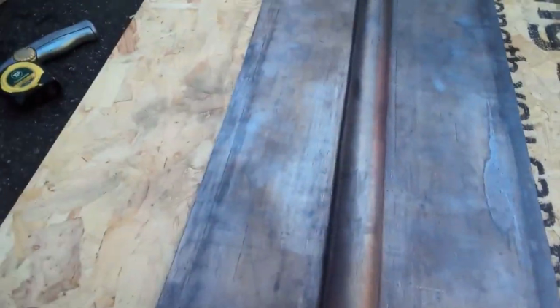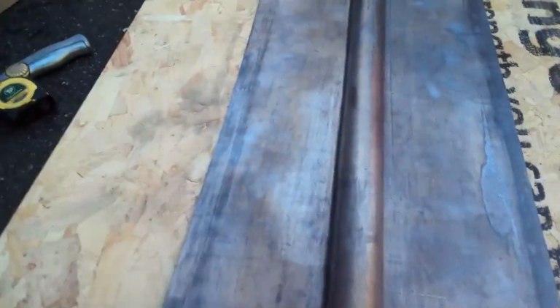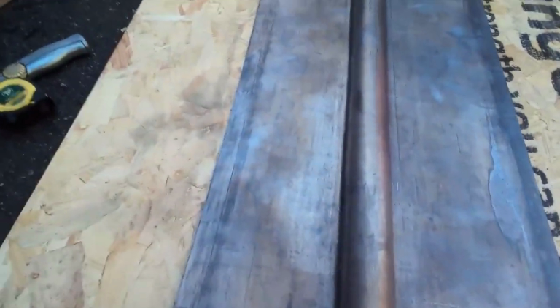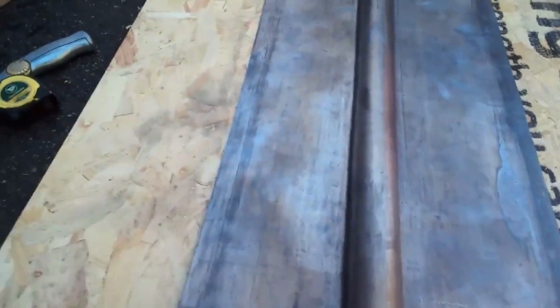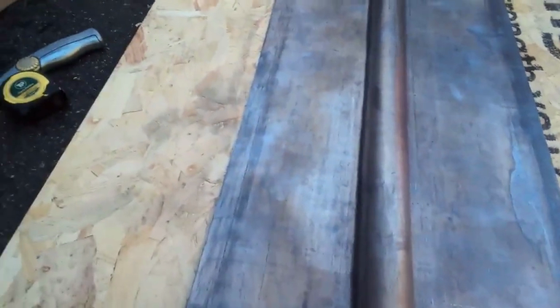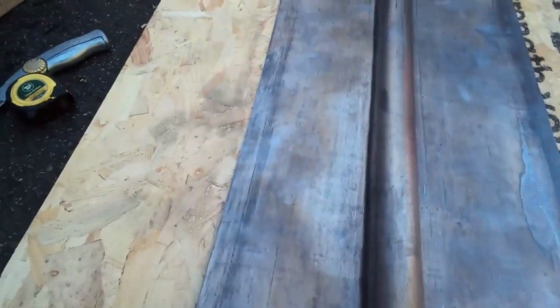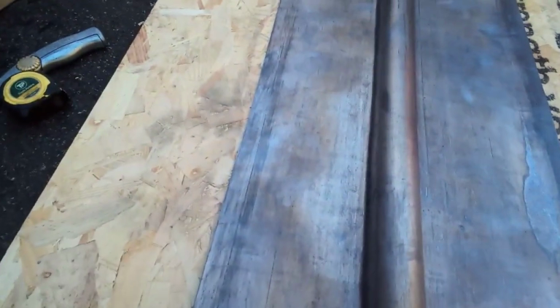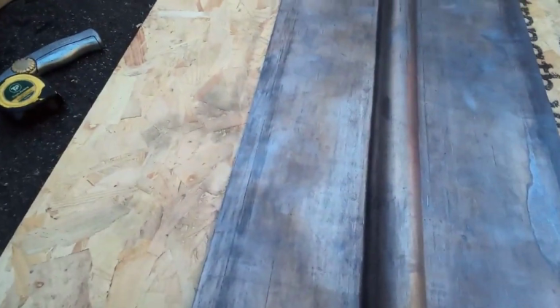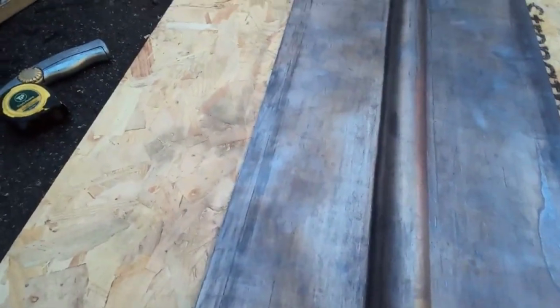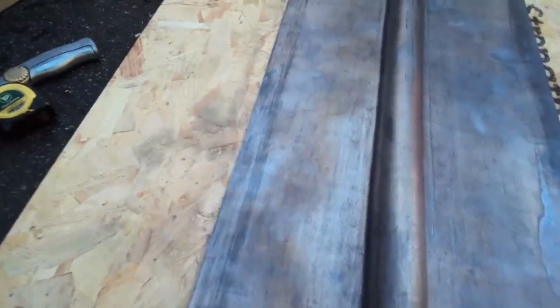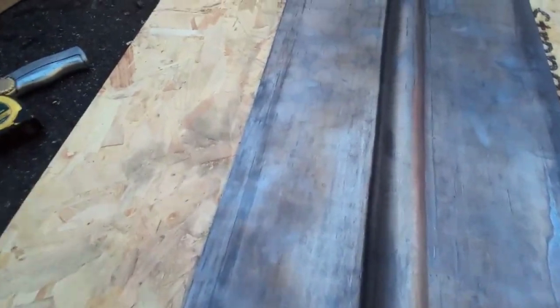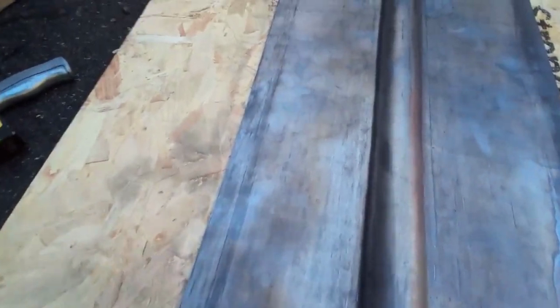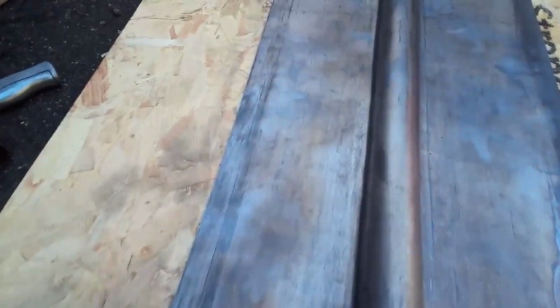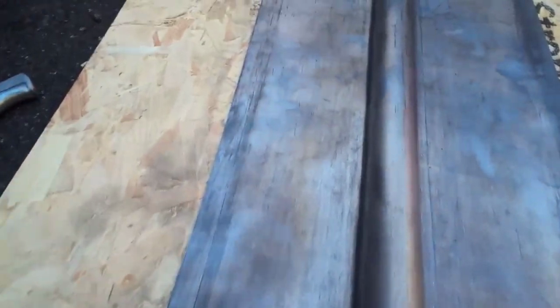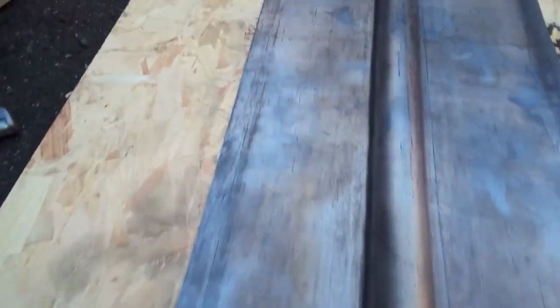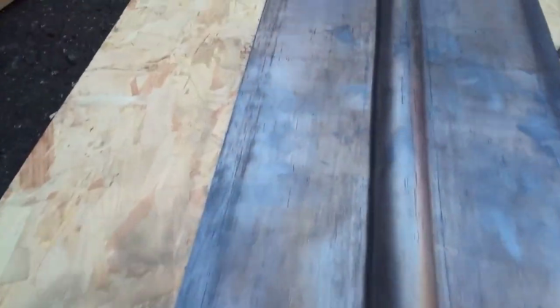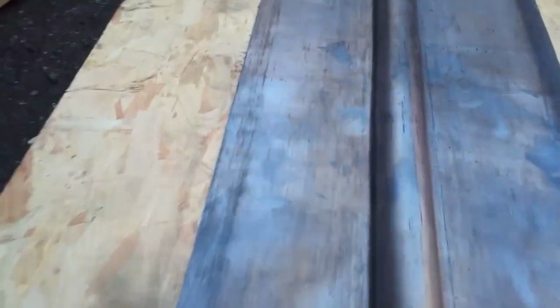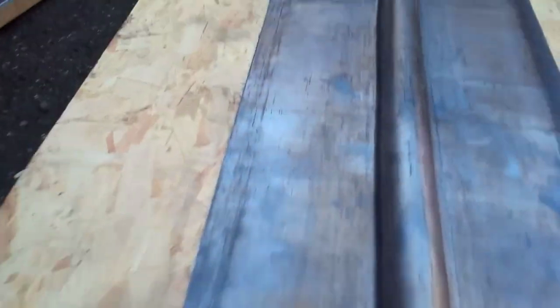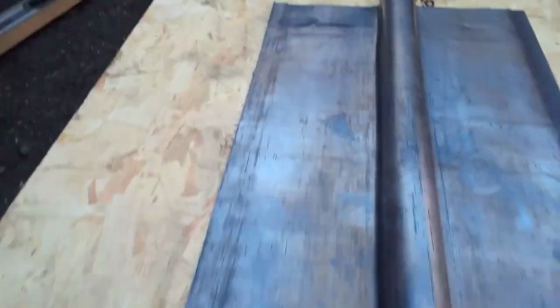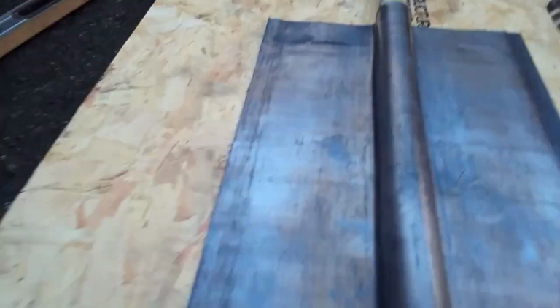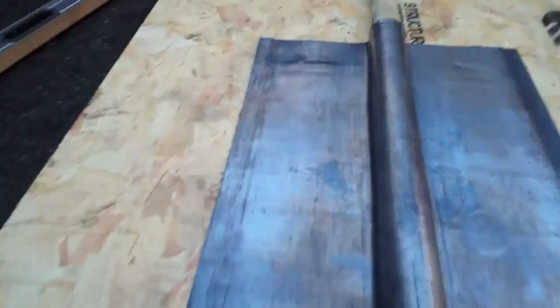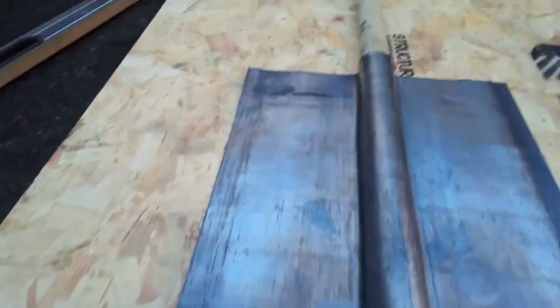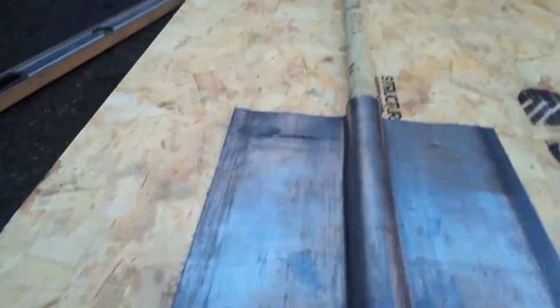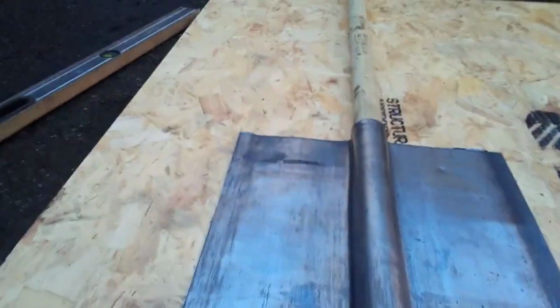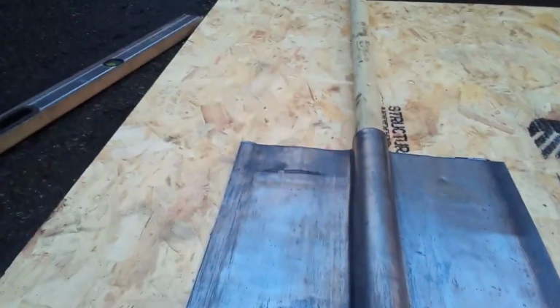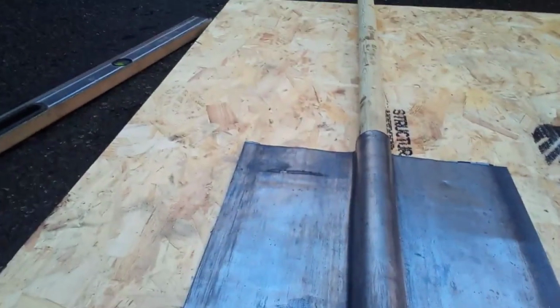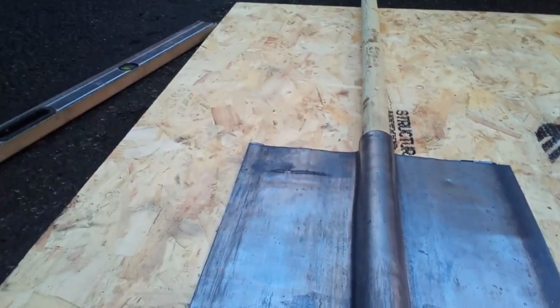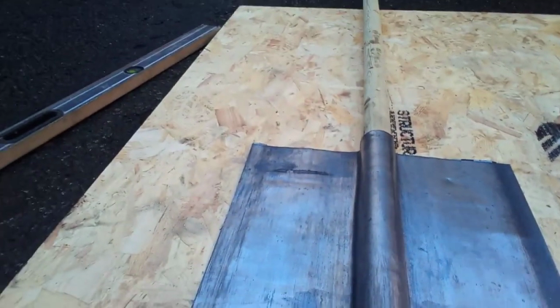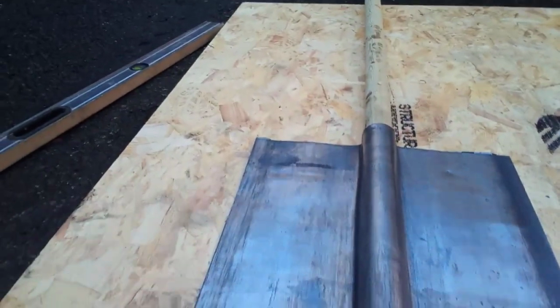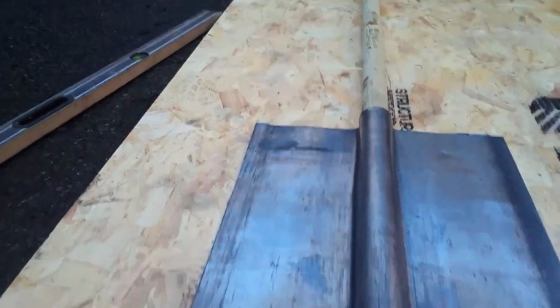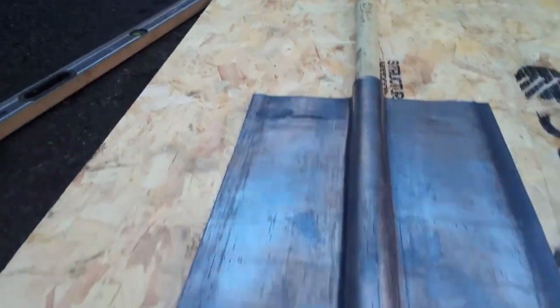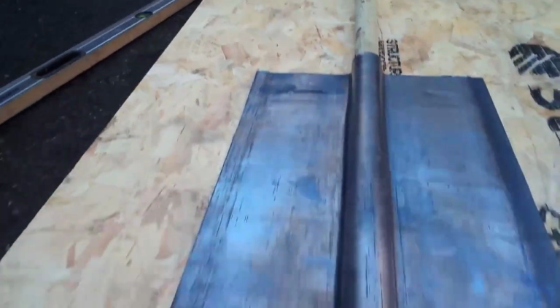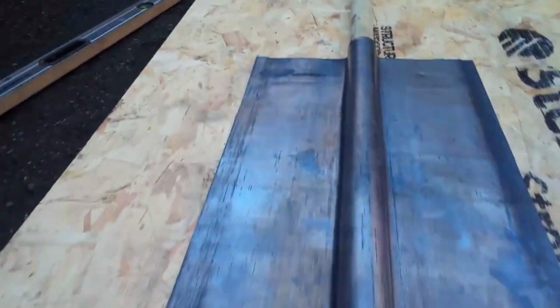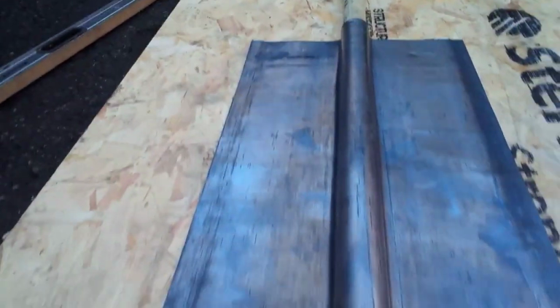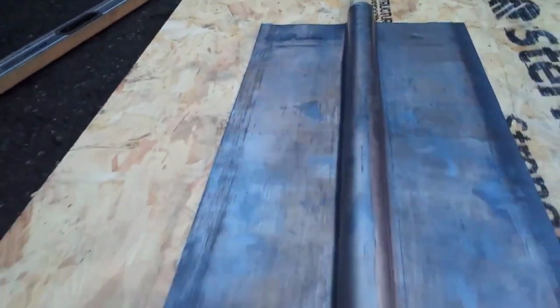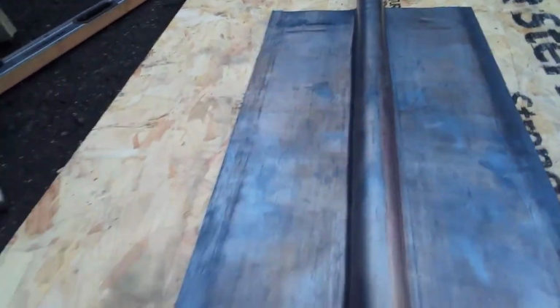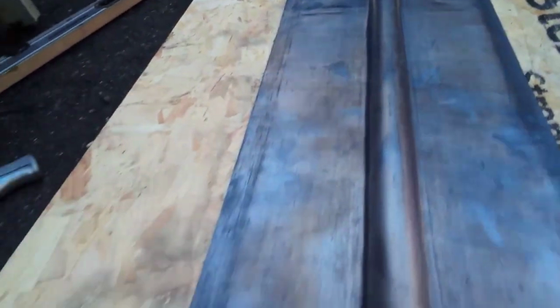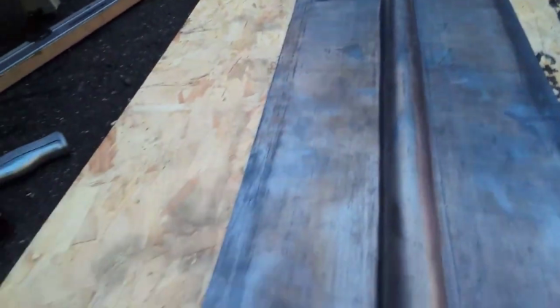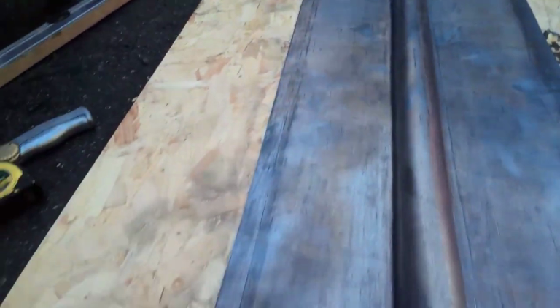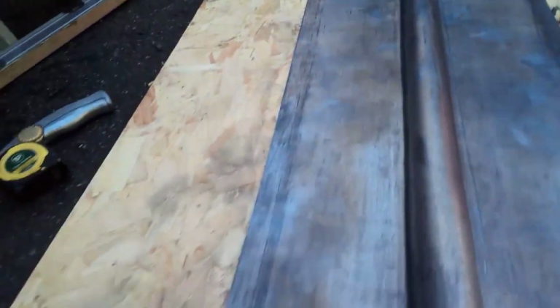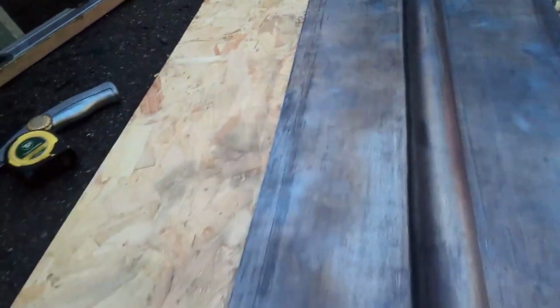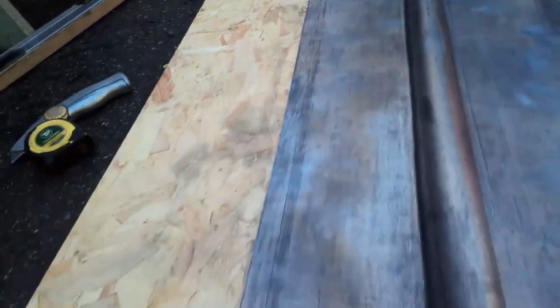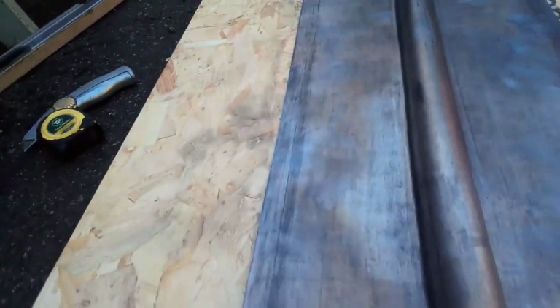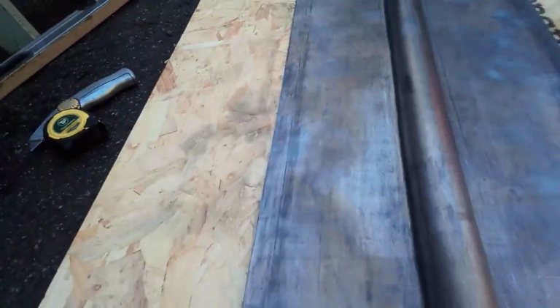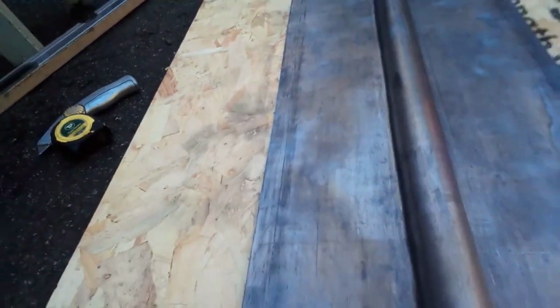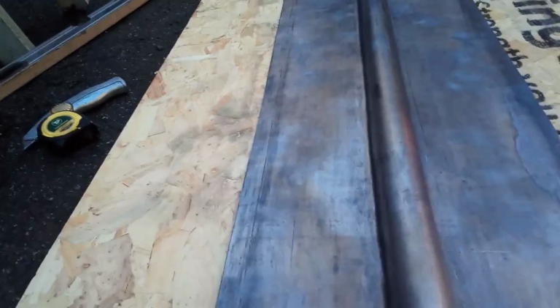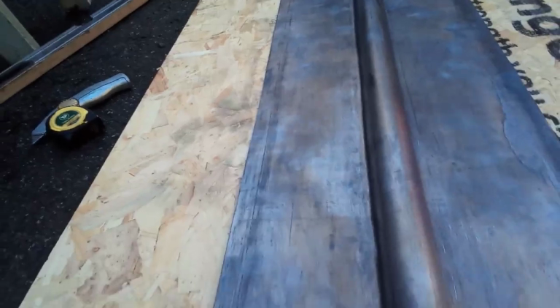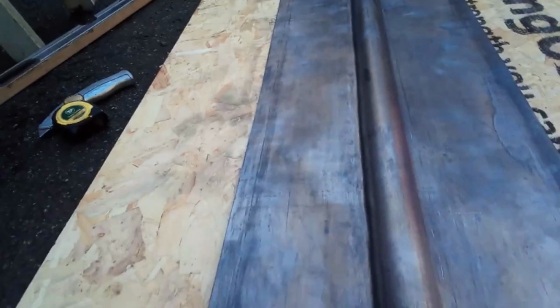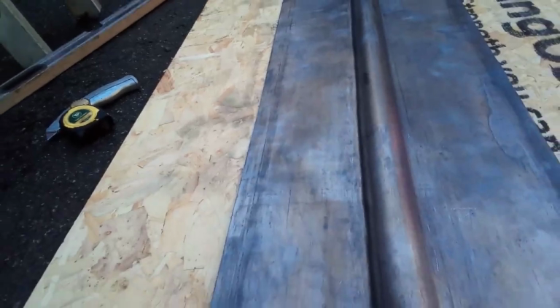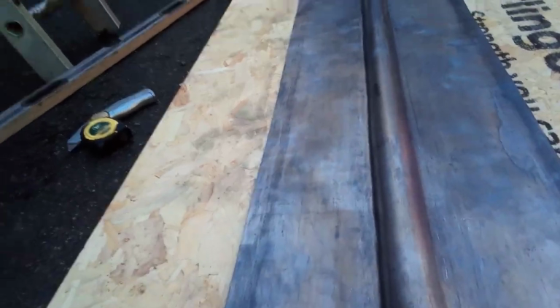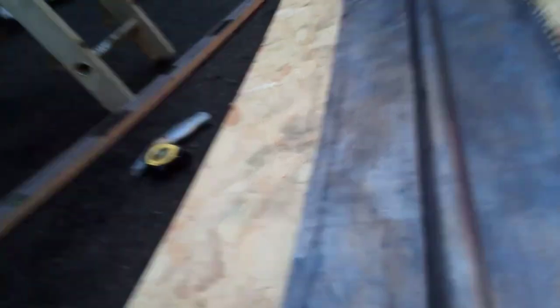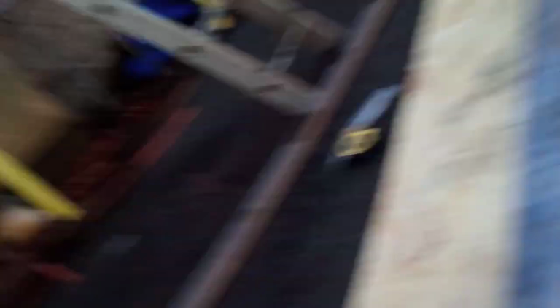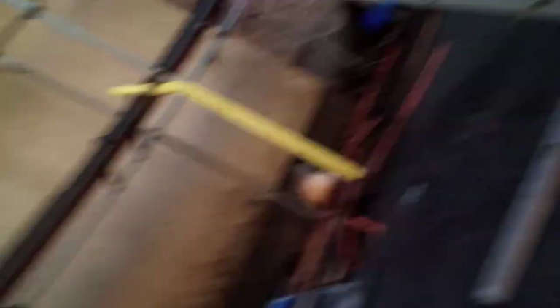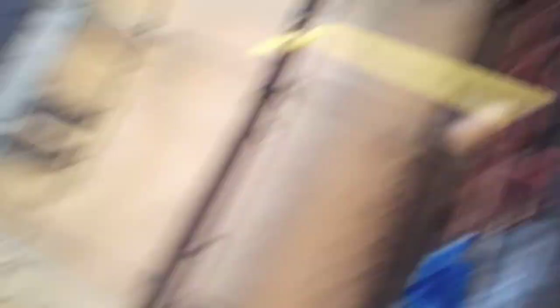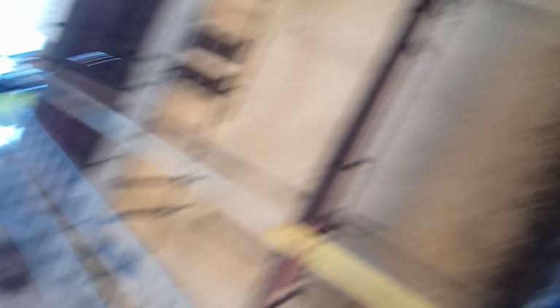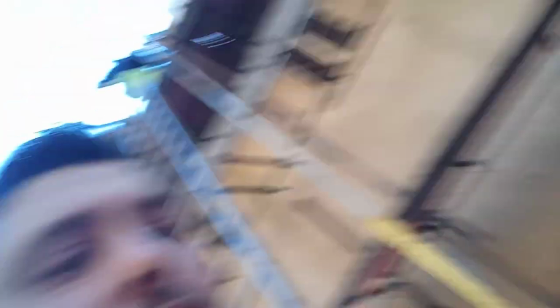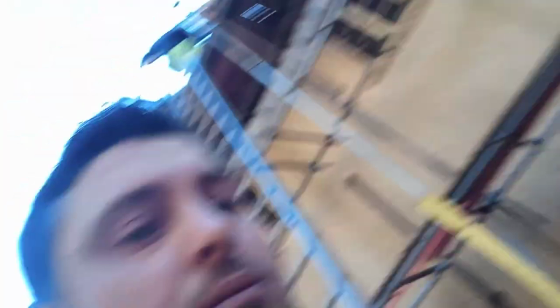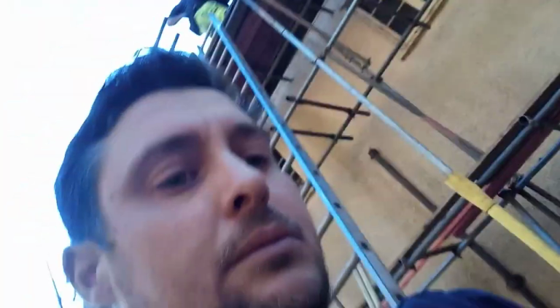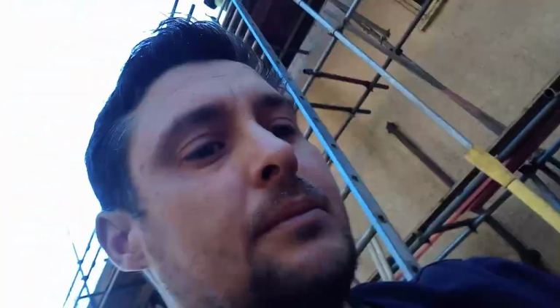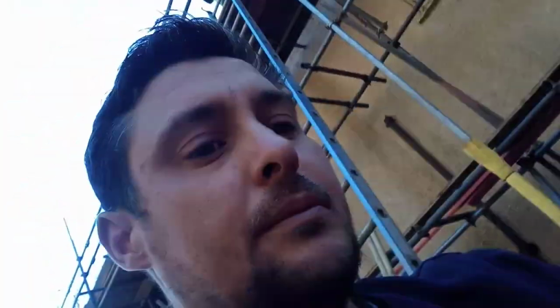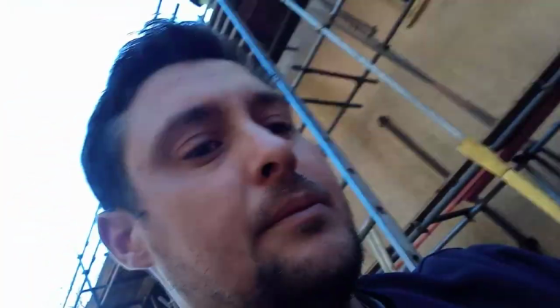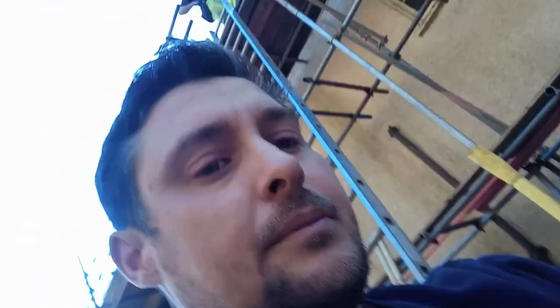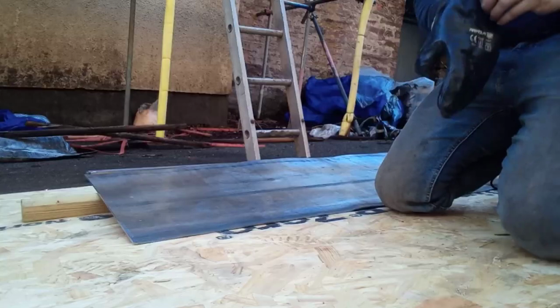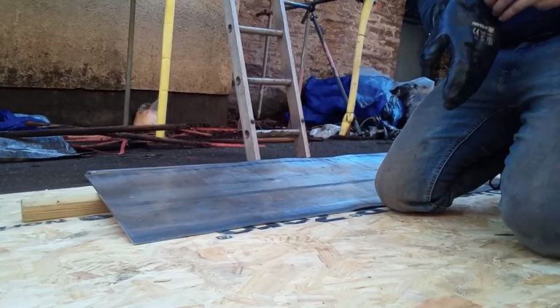In this video we're going to show you how to prefabricate your lead ridges and lead hips.